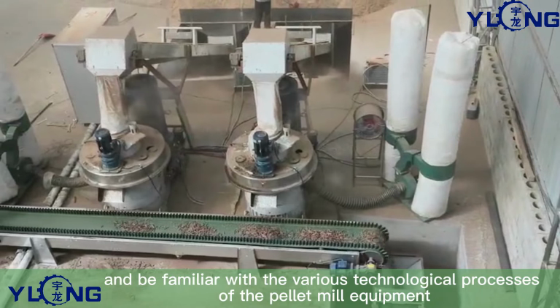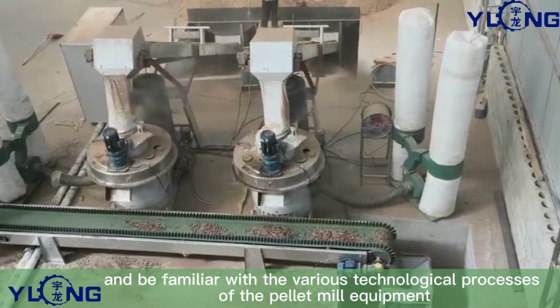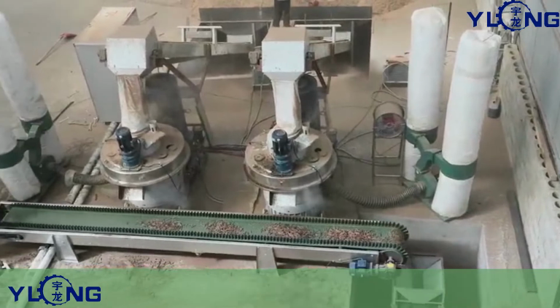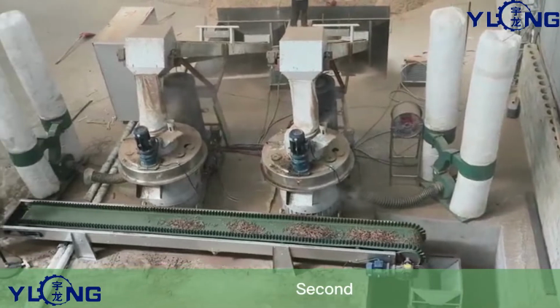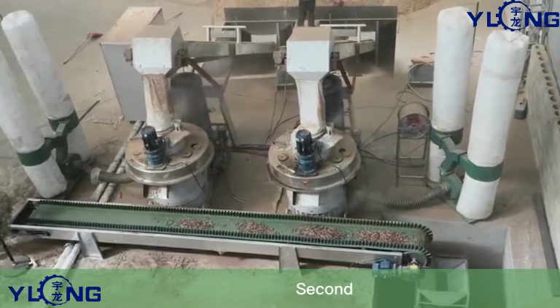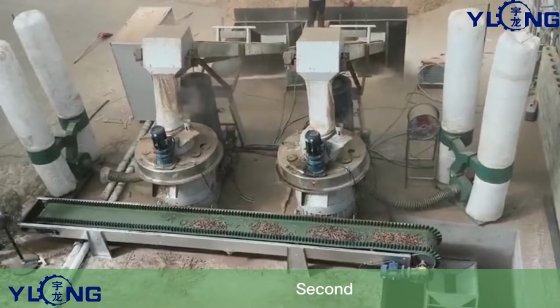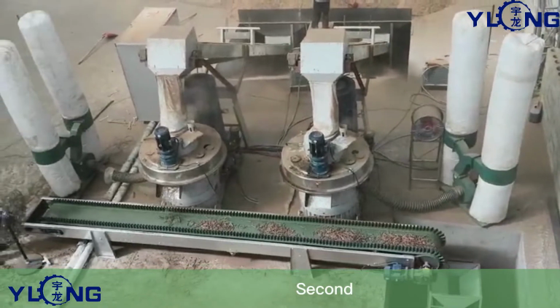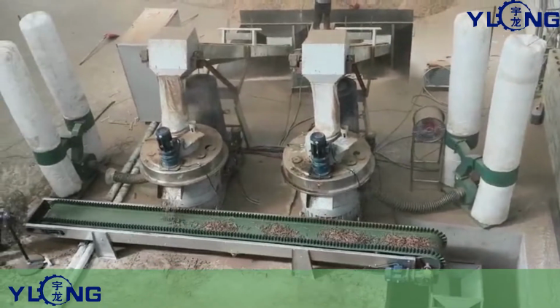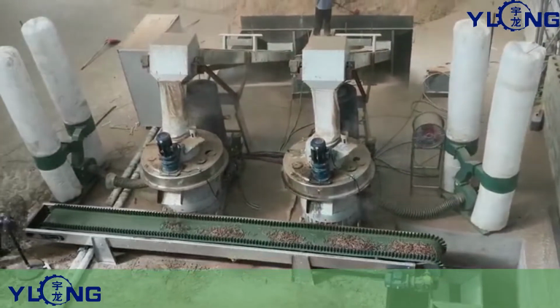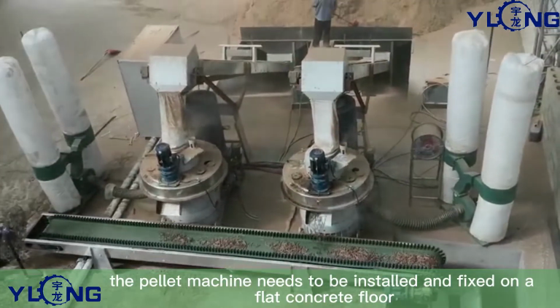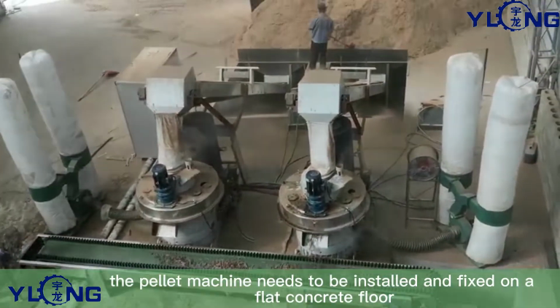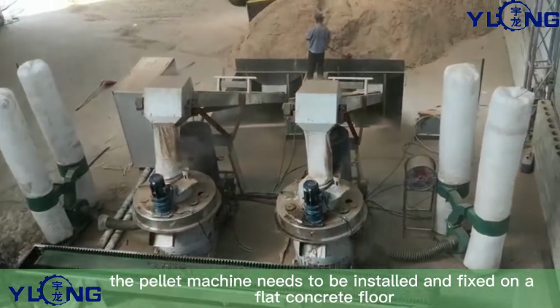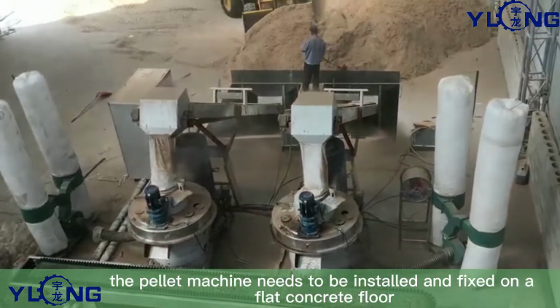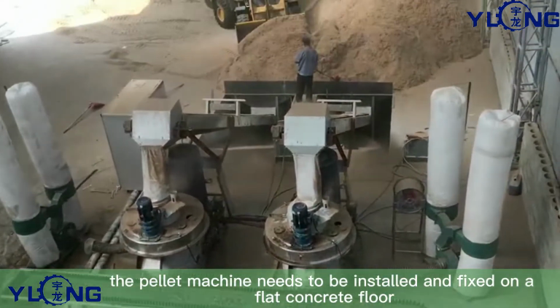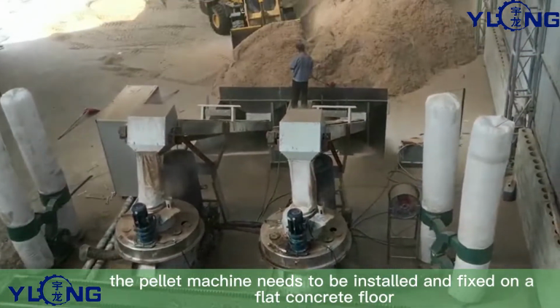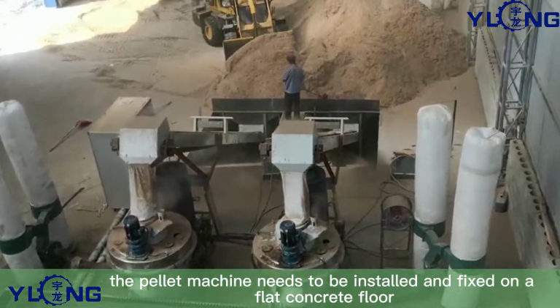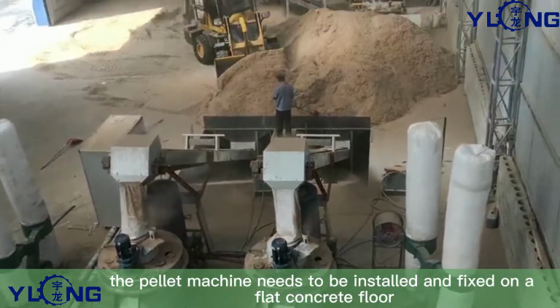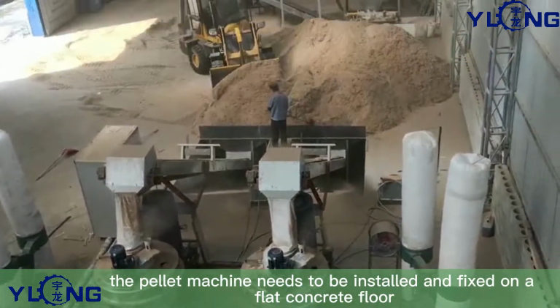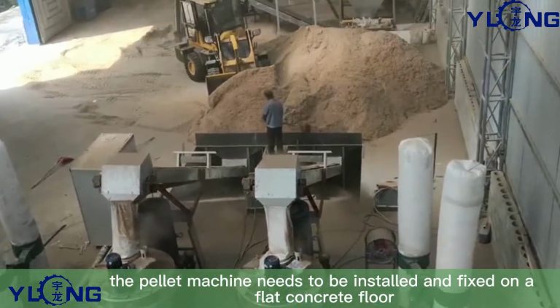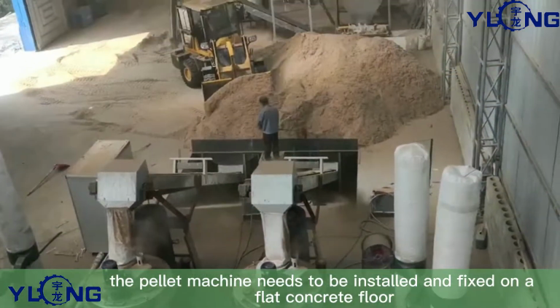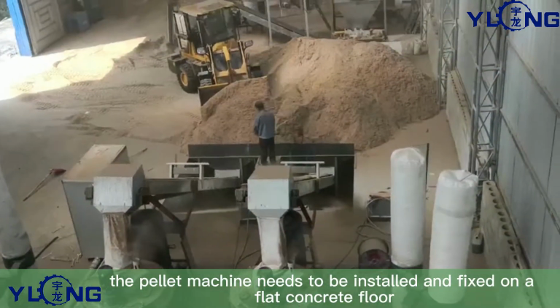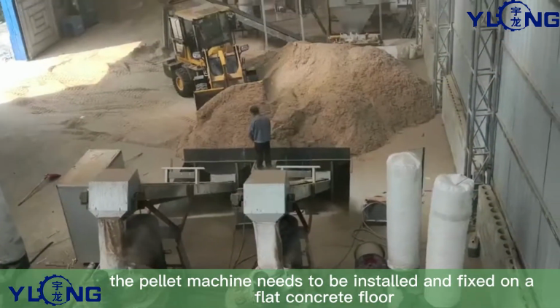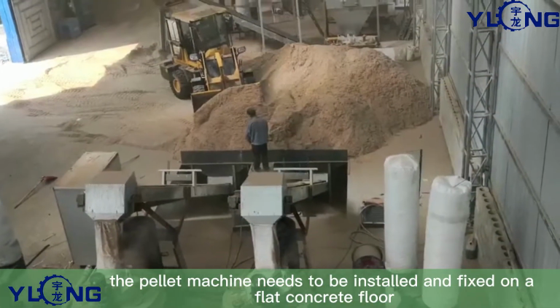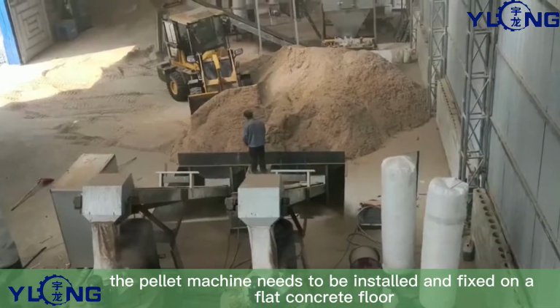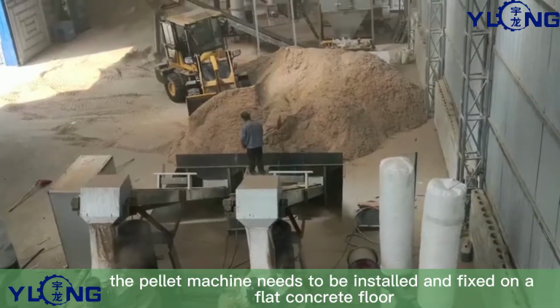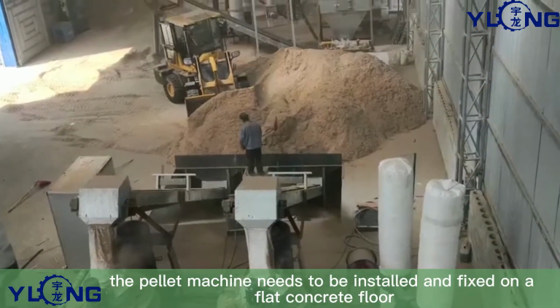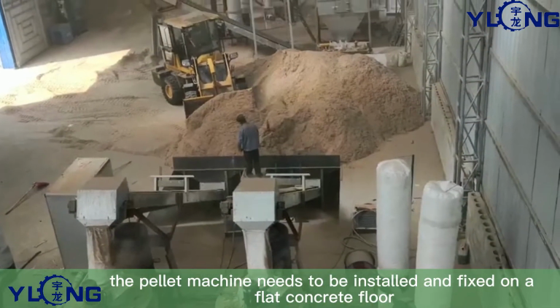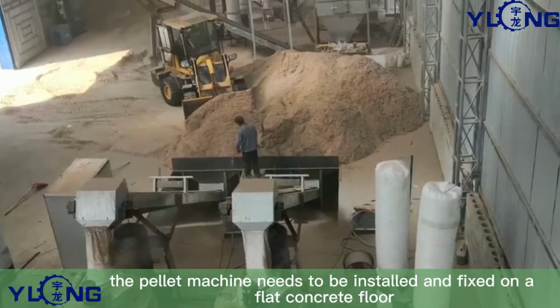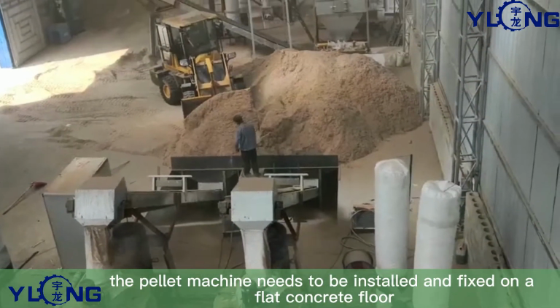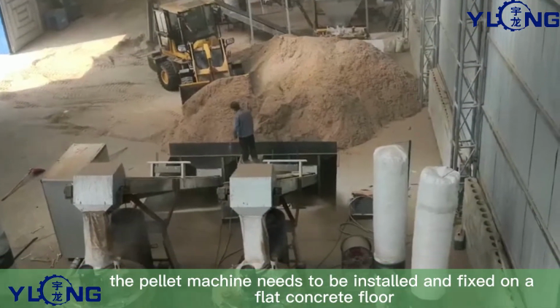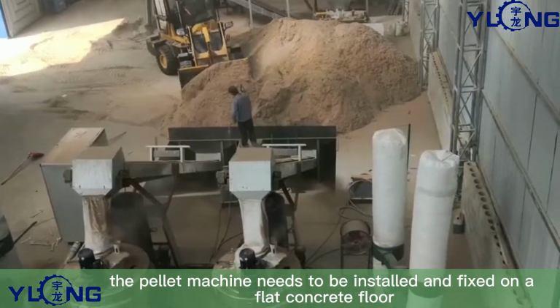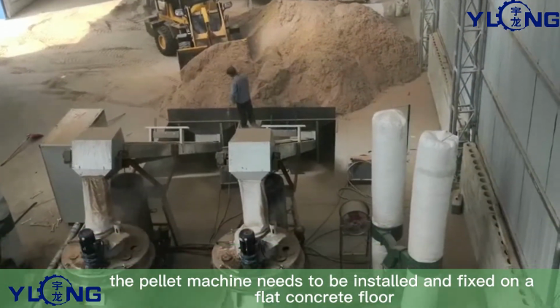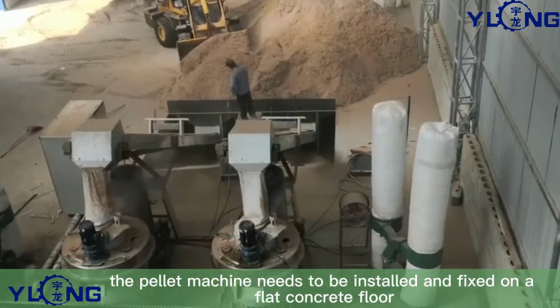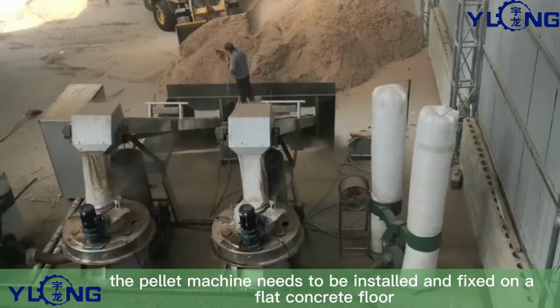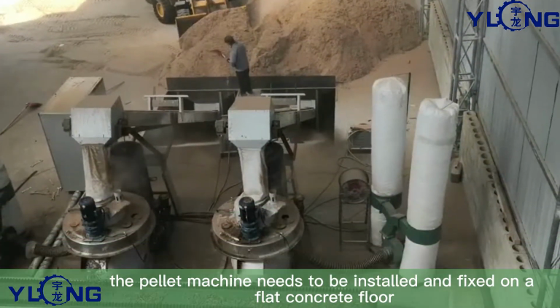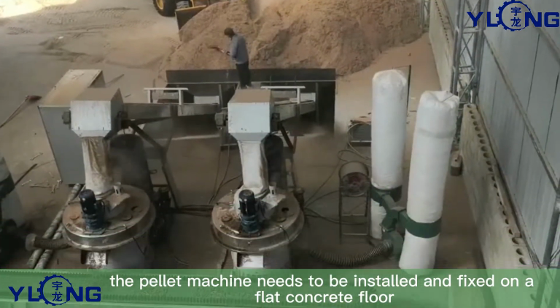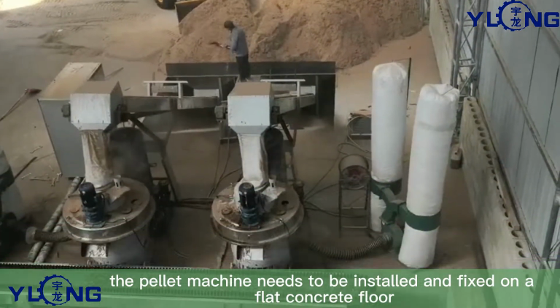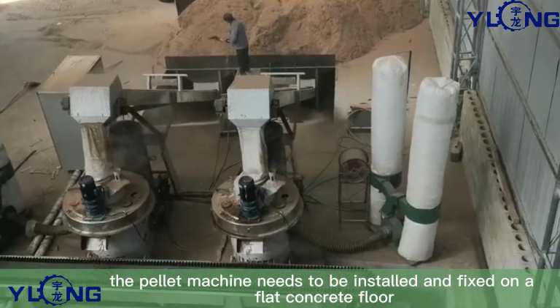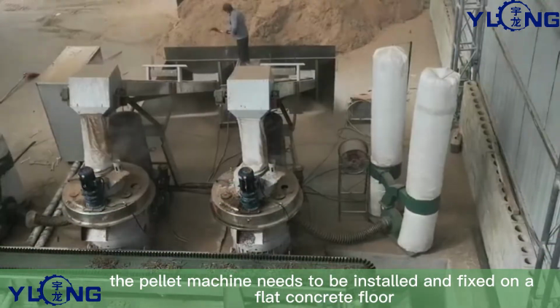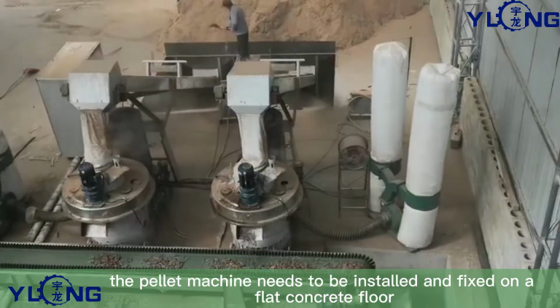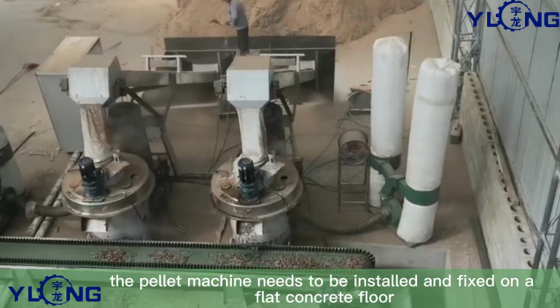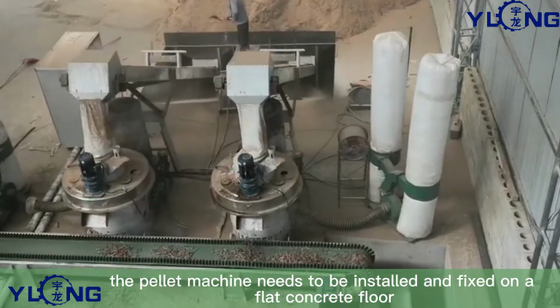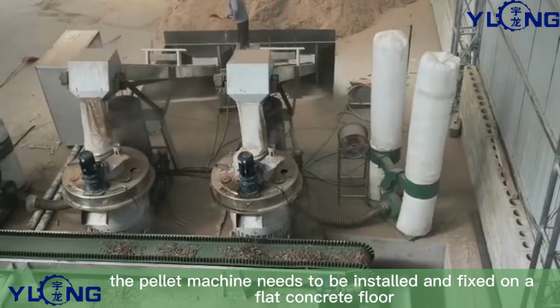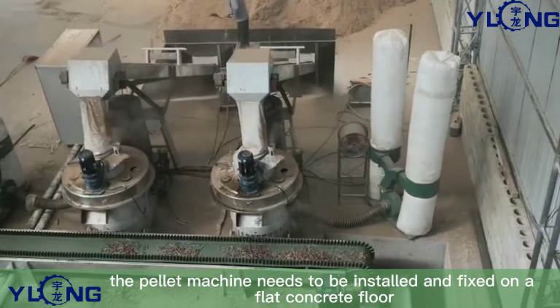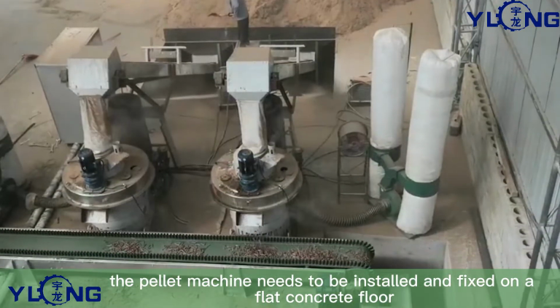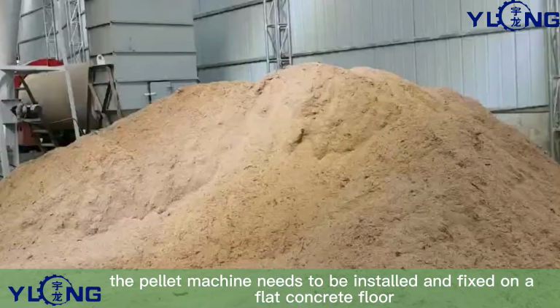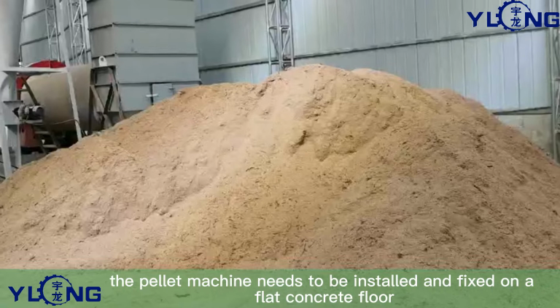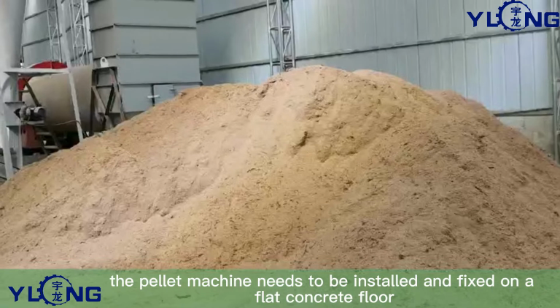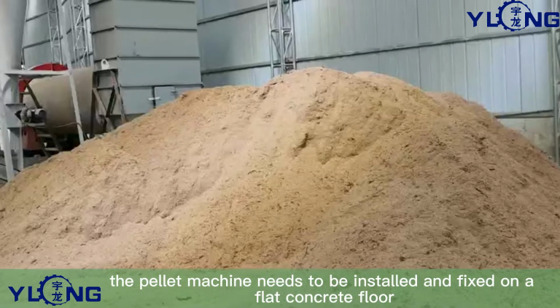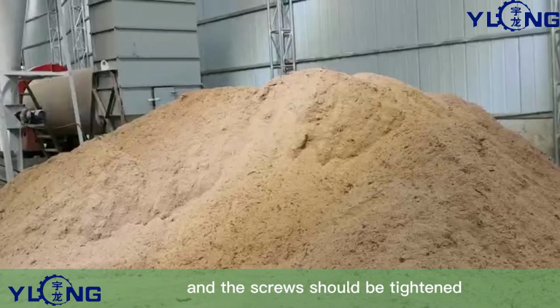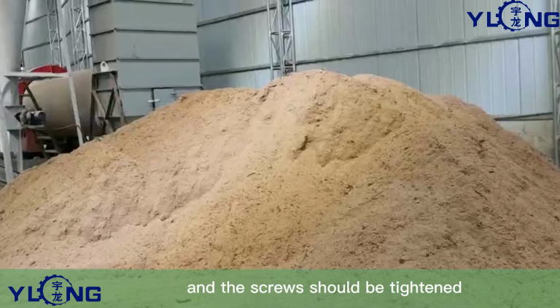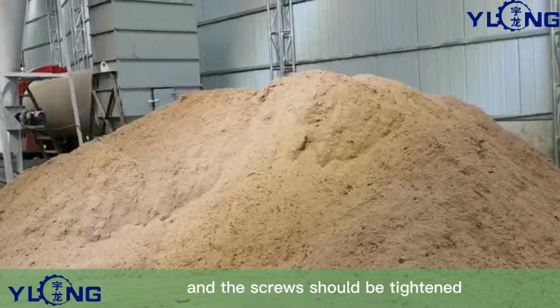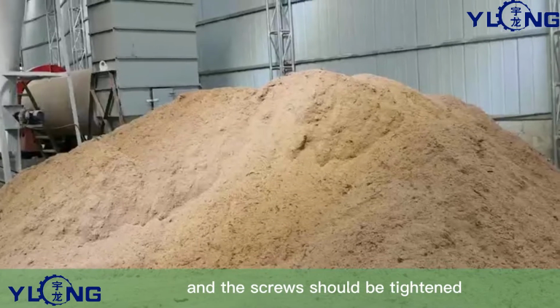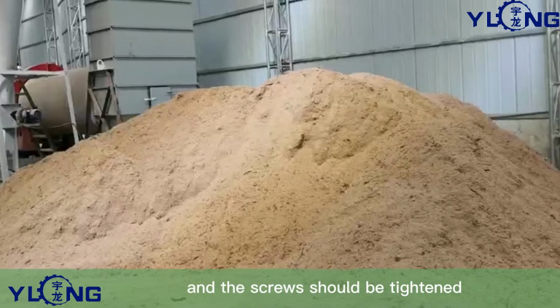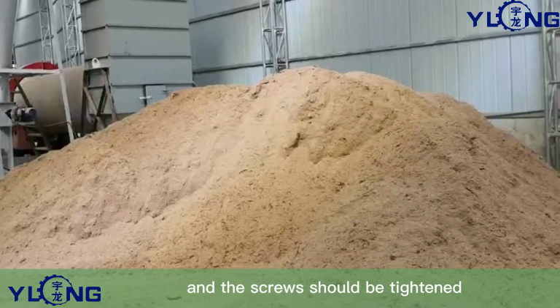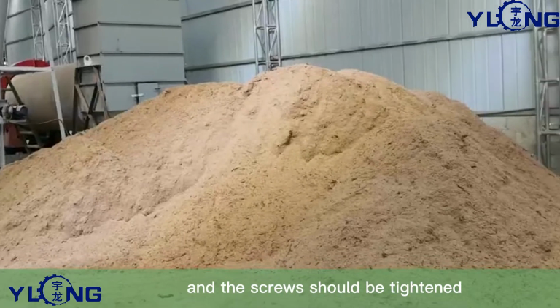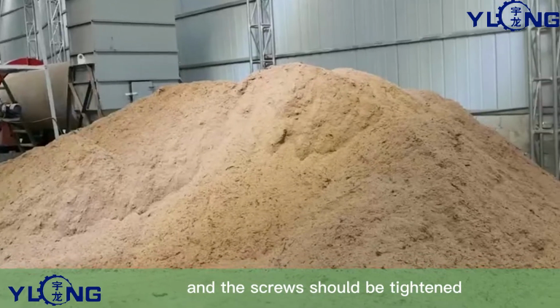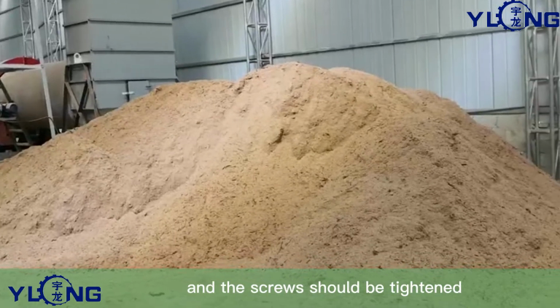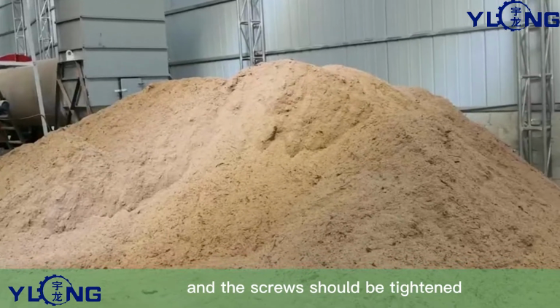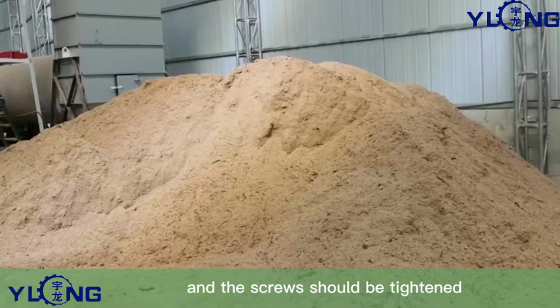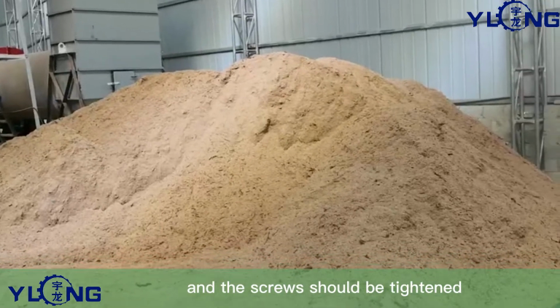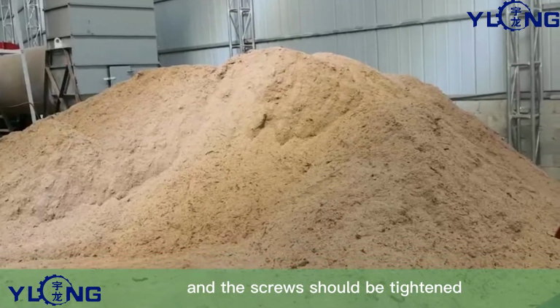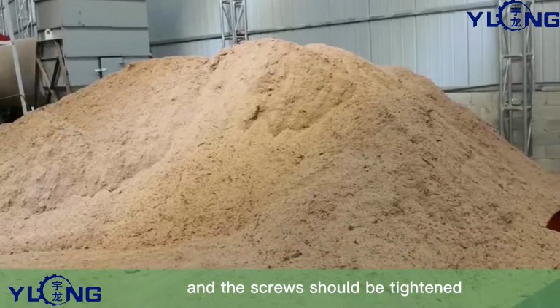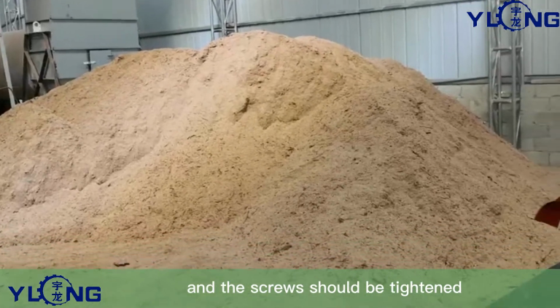Second, the pellet machine needs to be installed and fixed on a flat concrete floor, and the screws should be tightened.